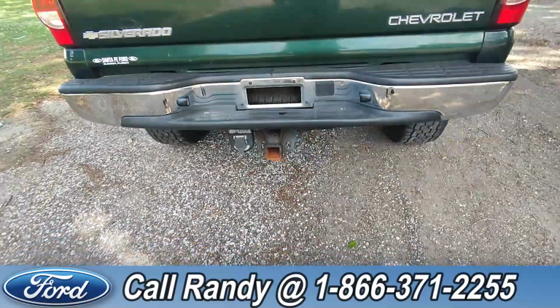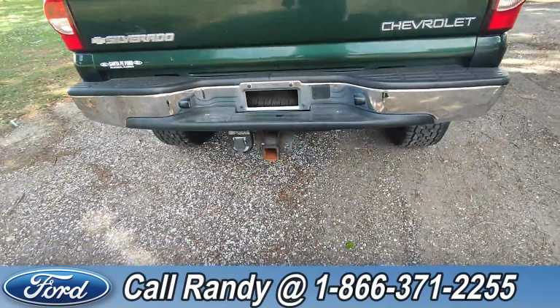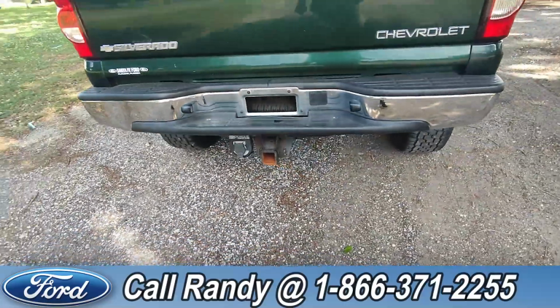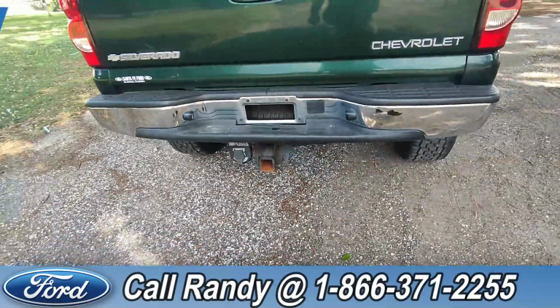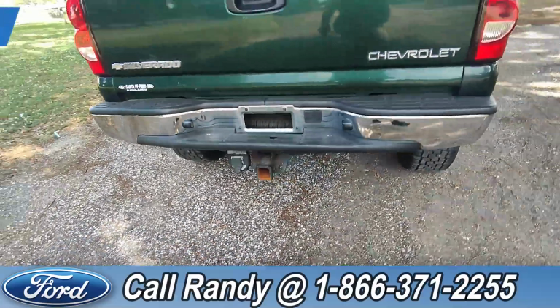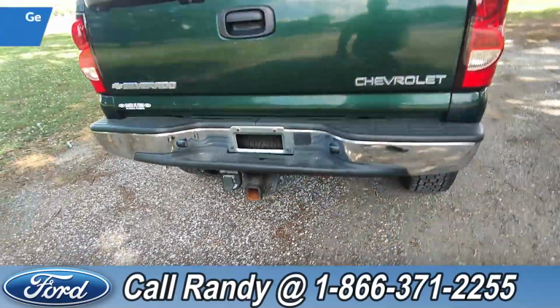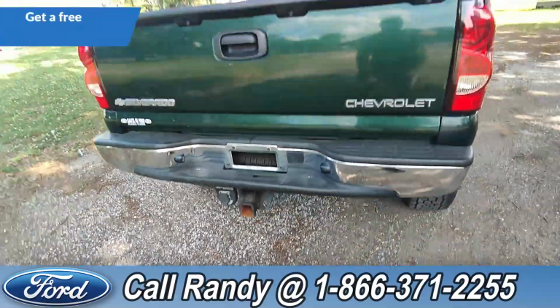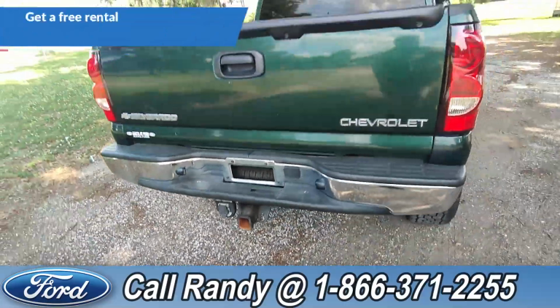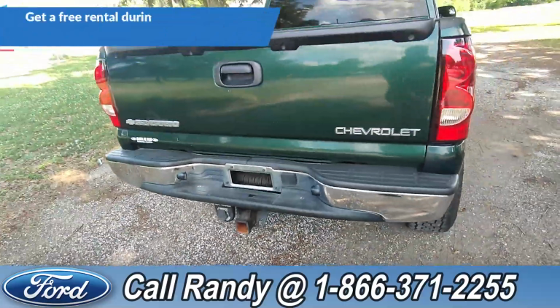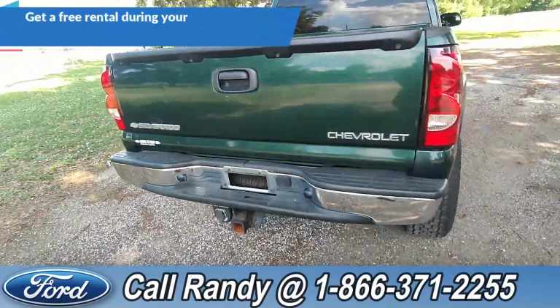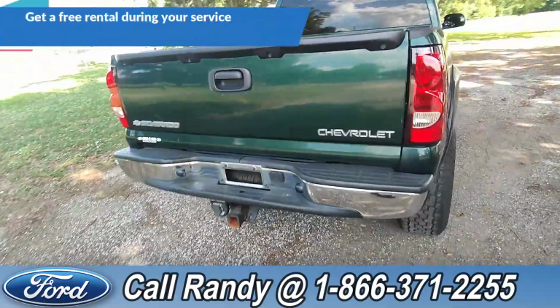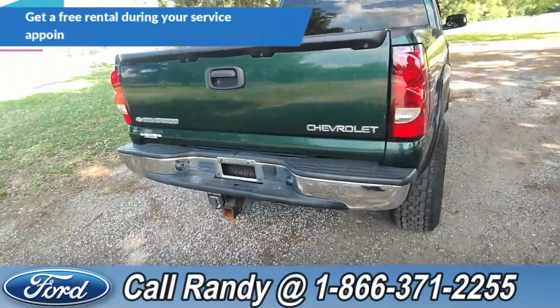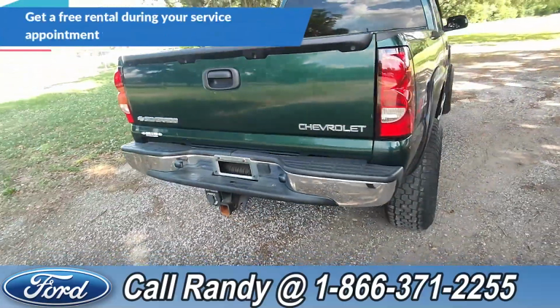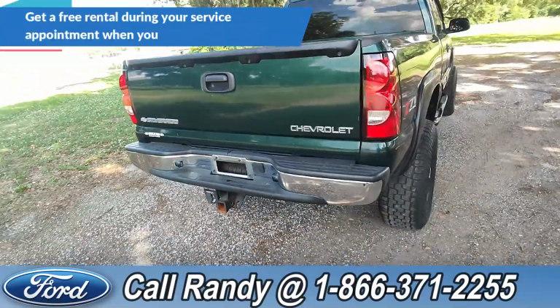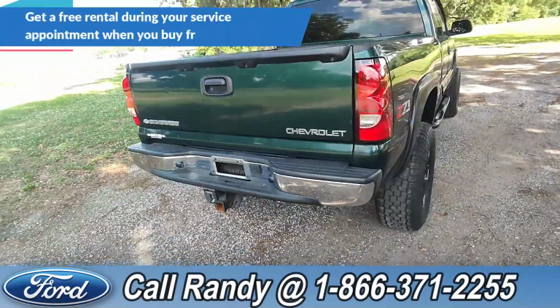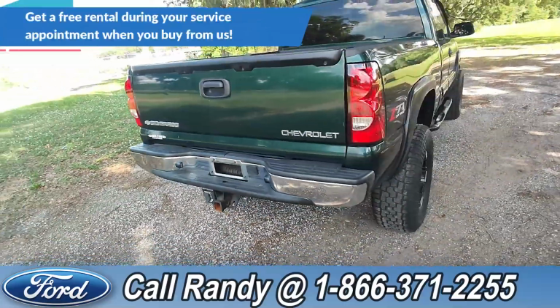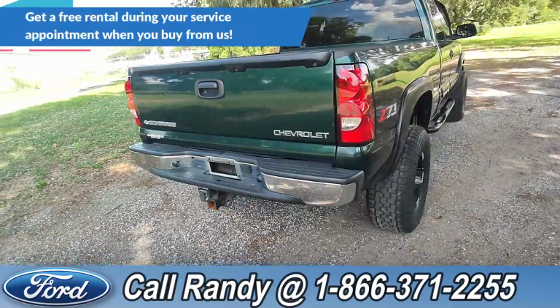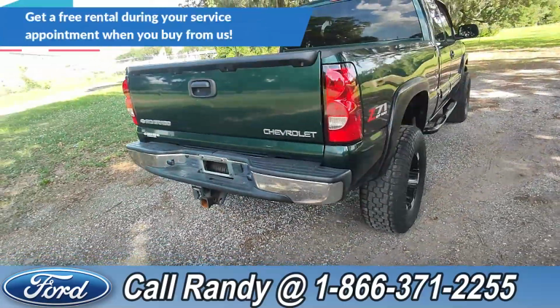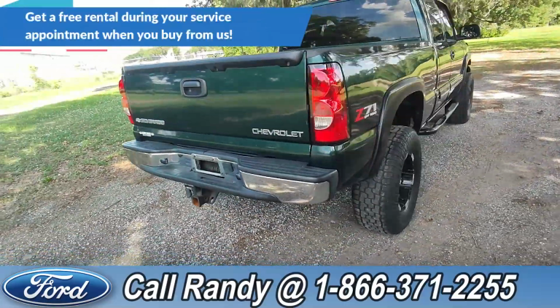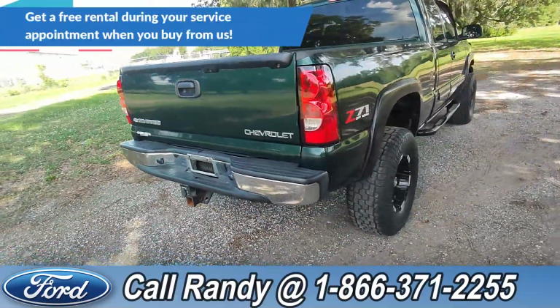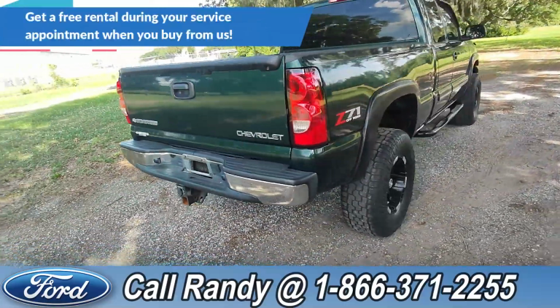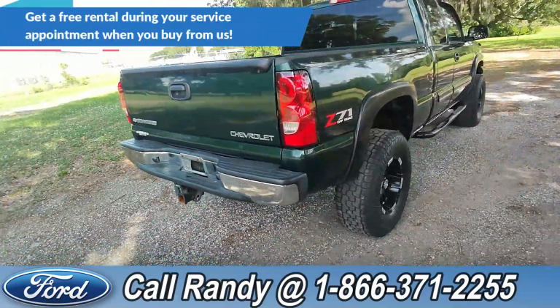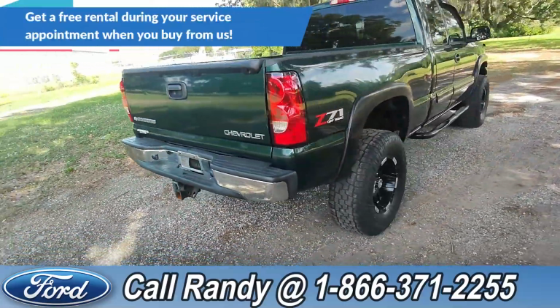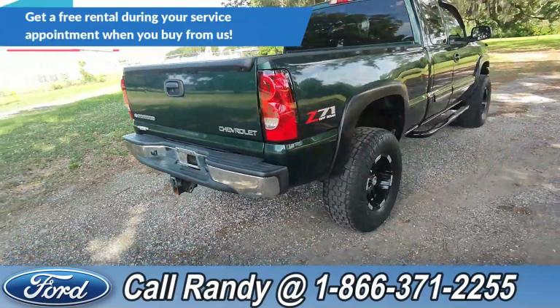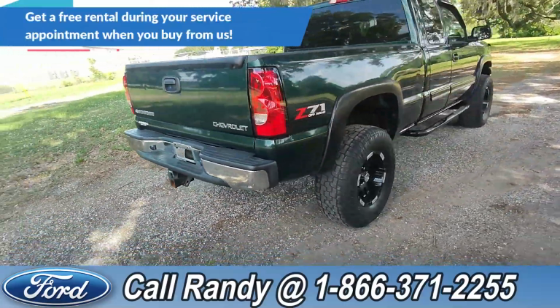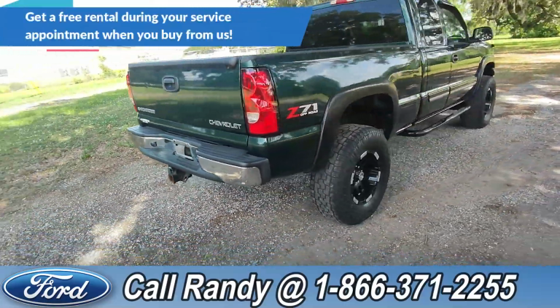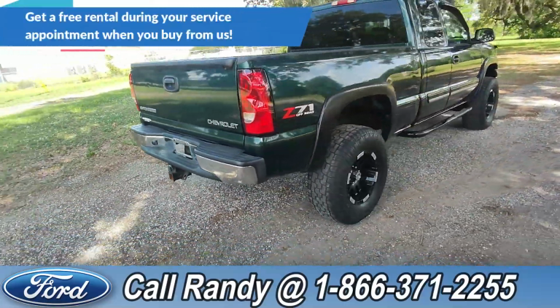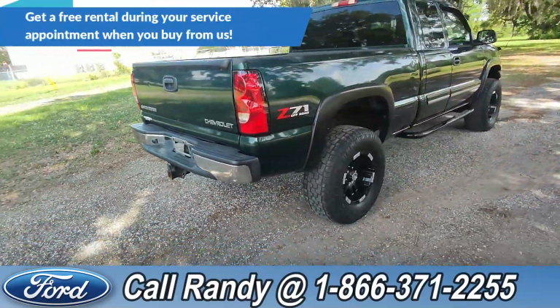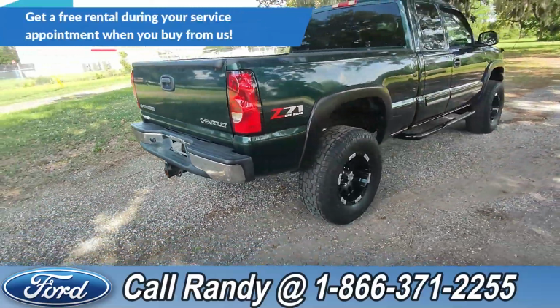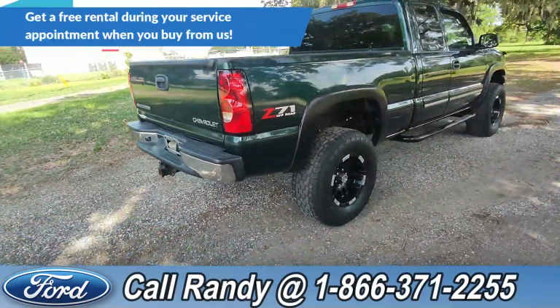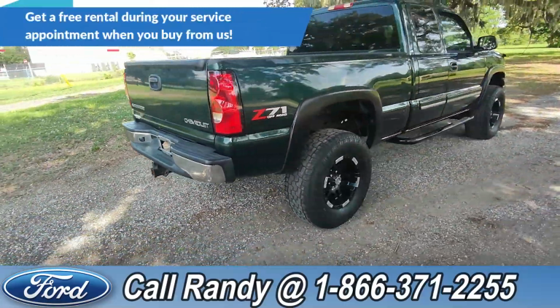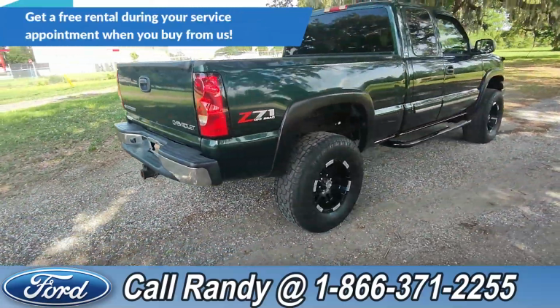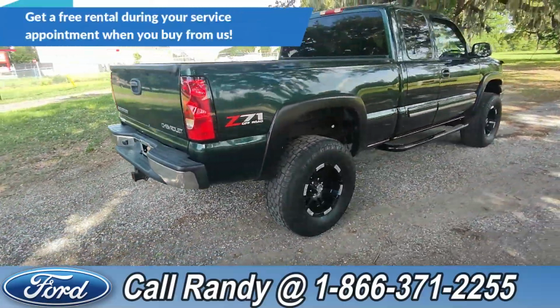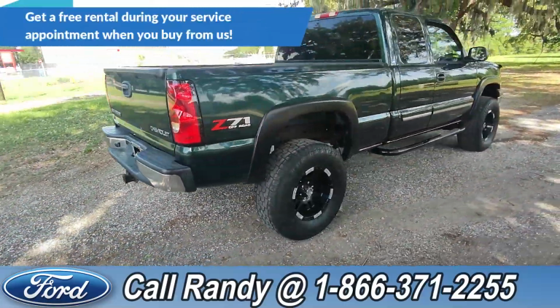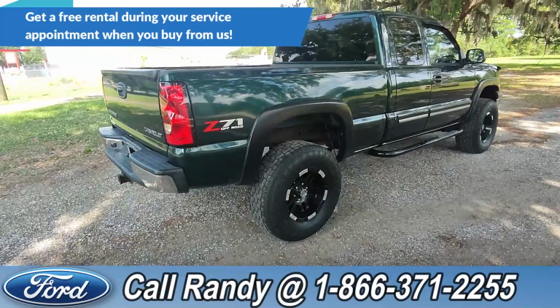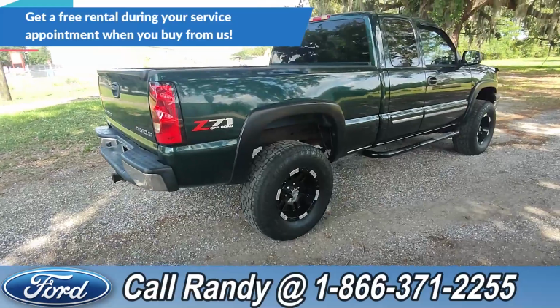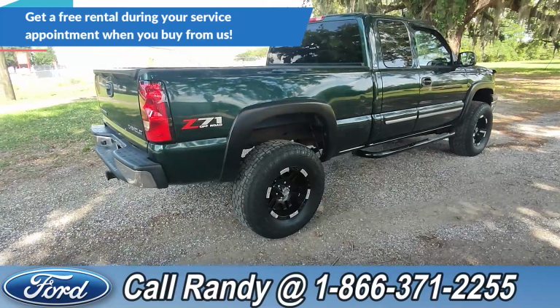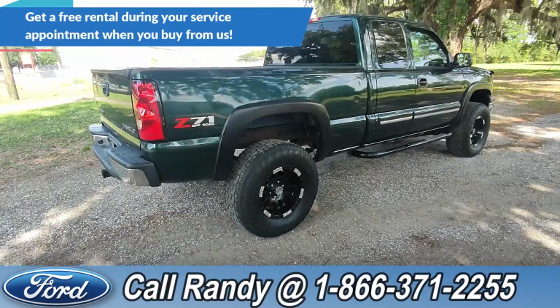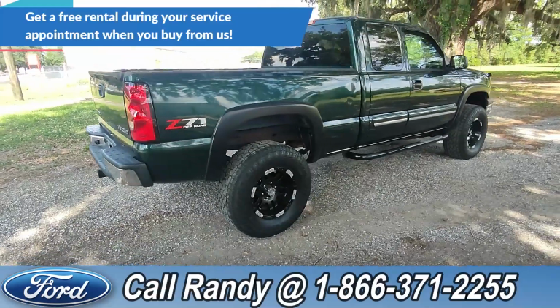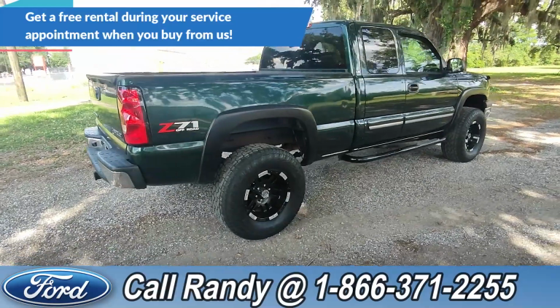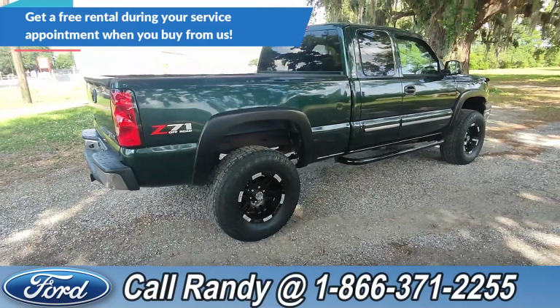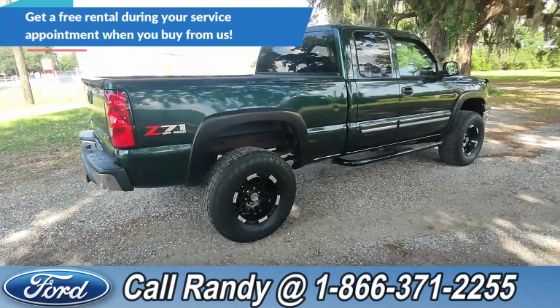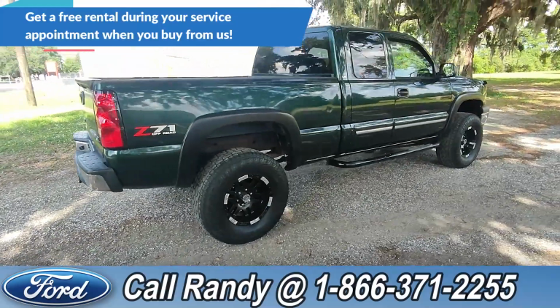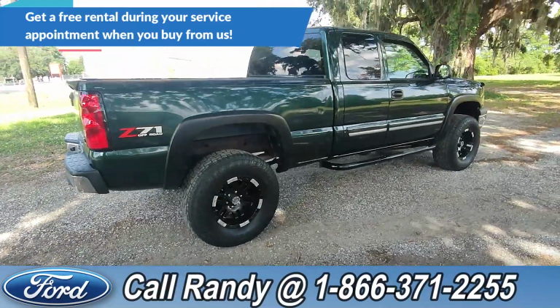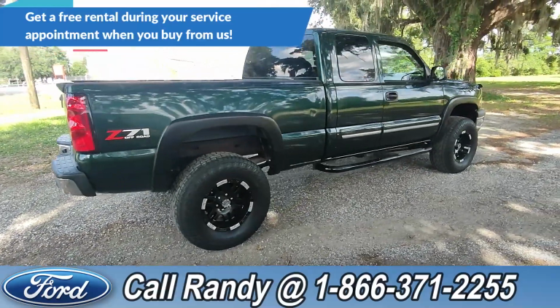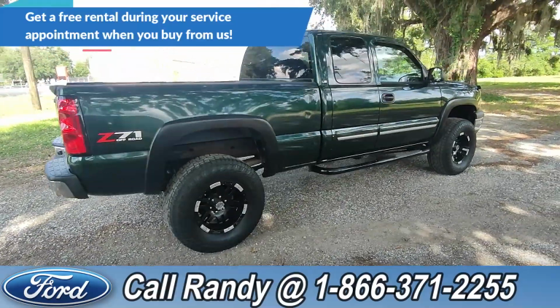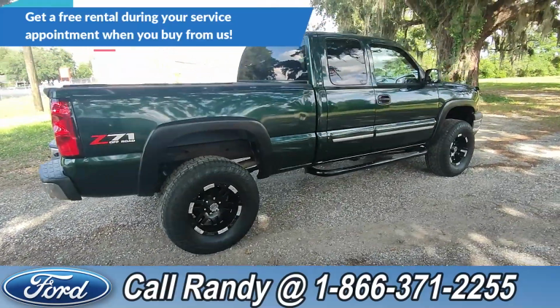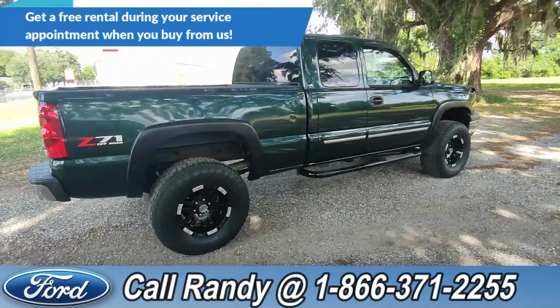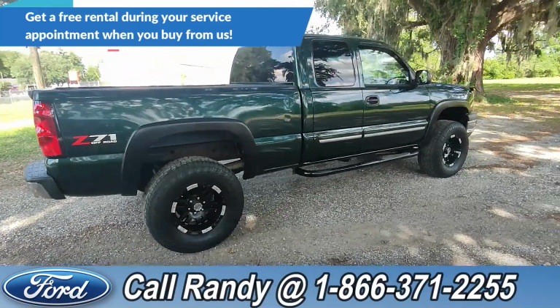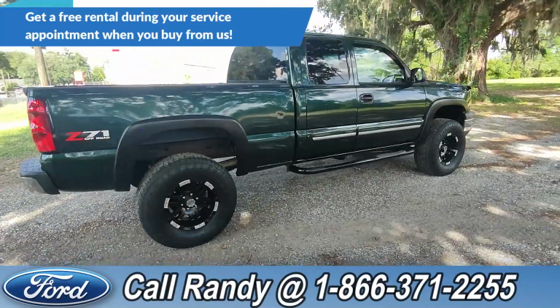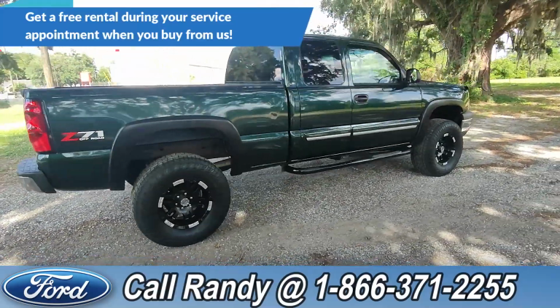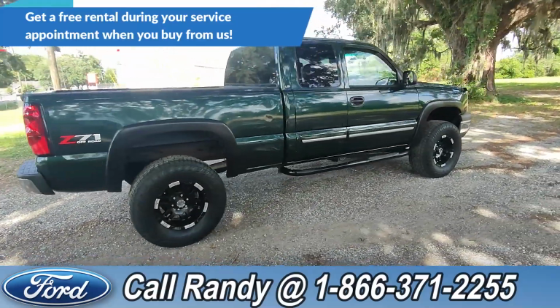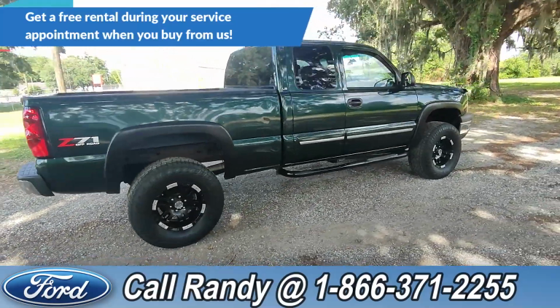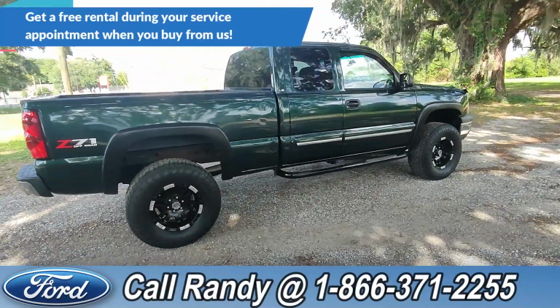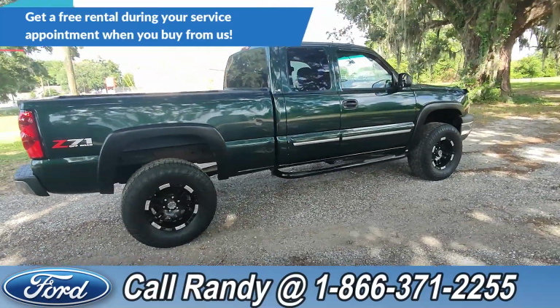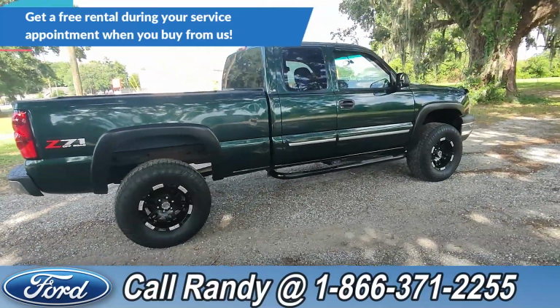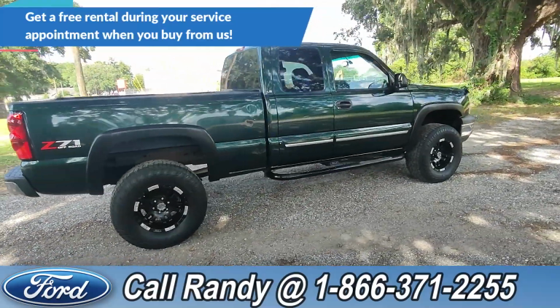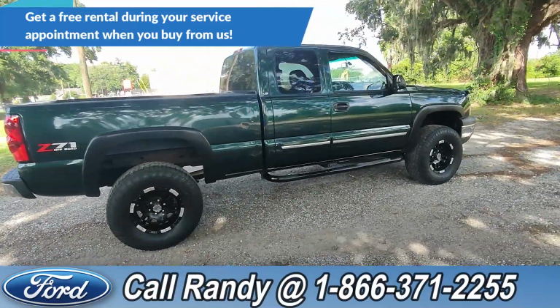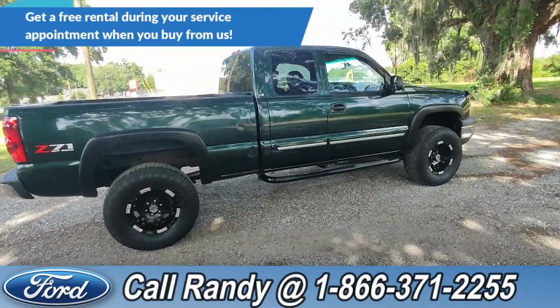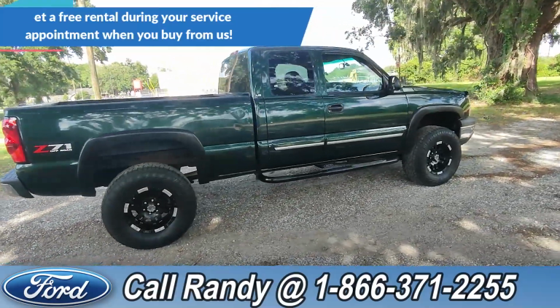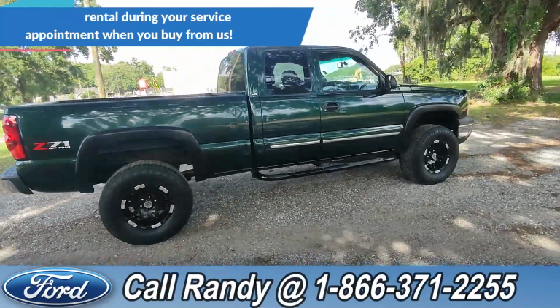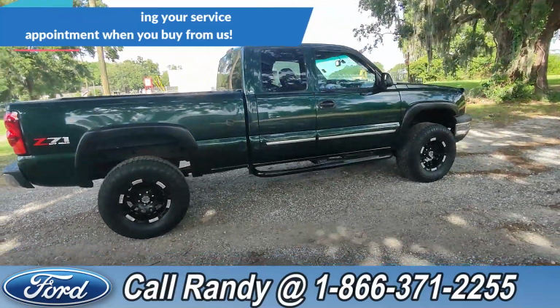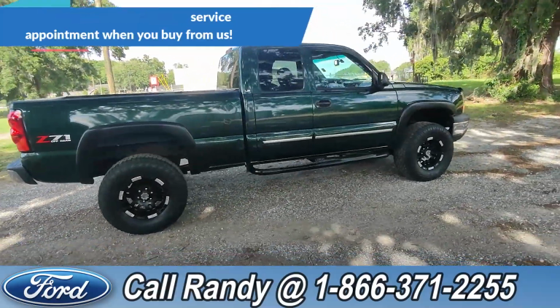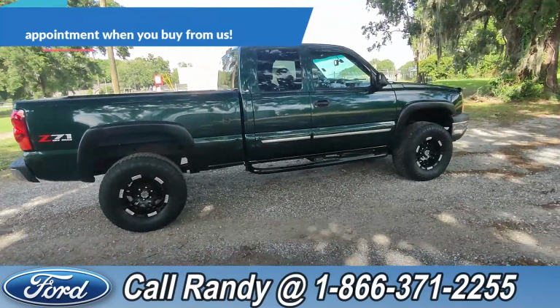If you'd like more information on this truck you can check it out online at SantaFeFord.com or give us a call at the number below. Now we're going to take a quick look inside.